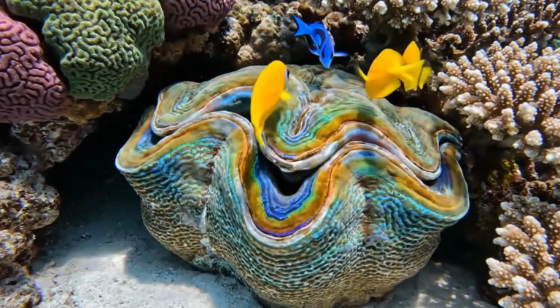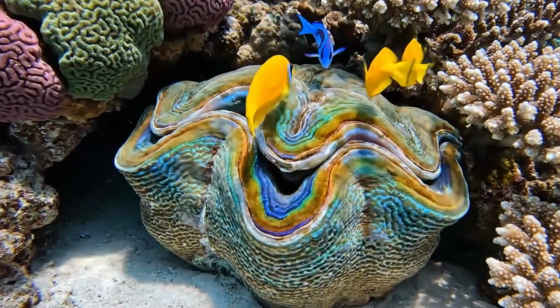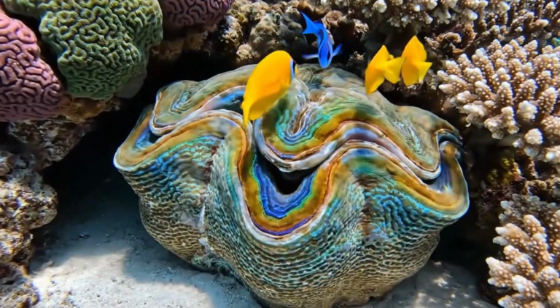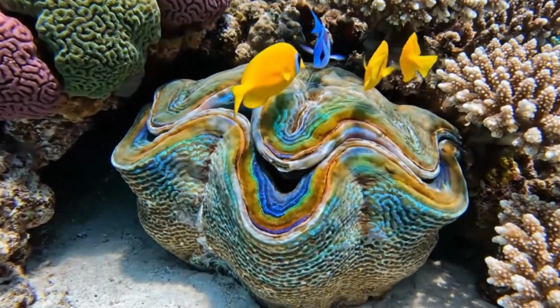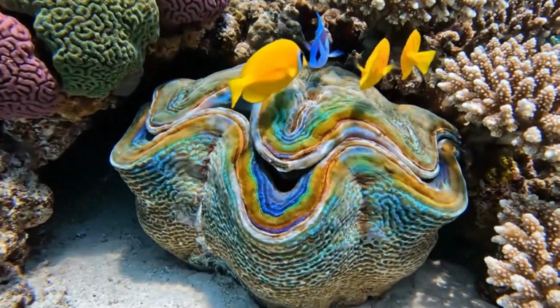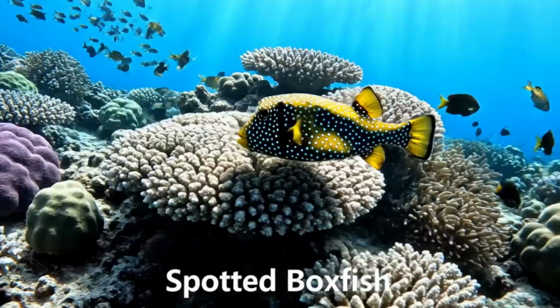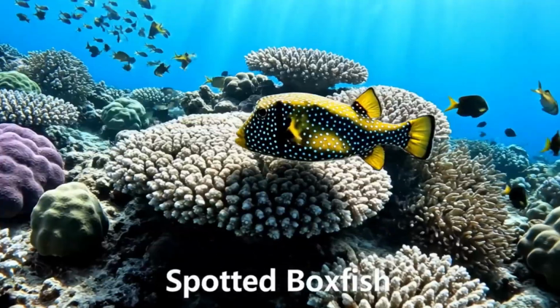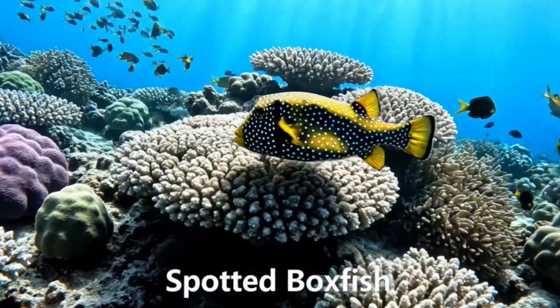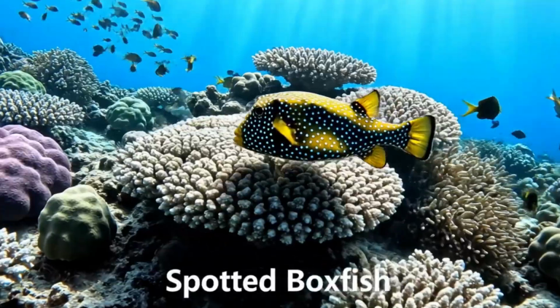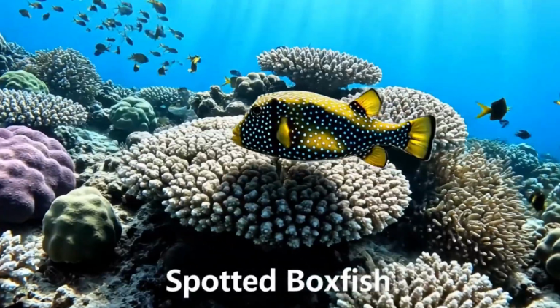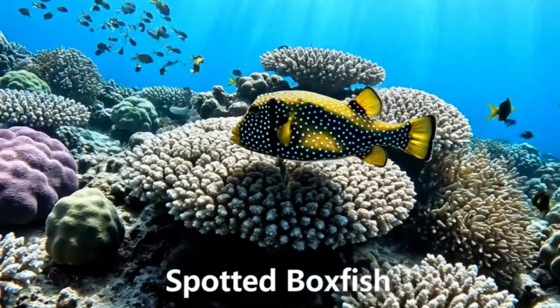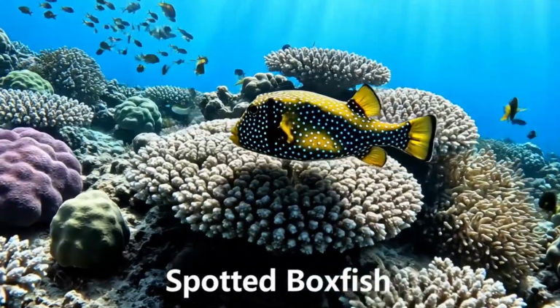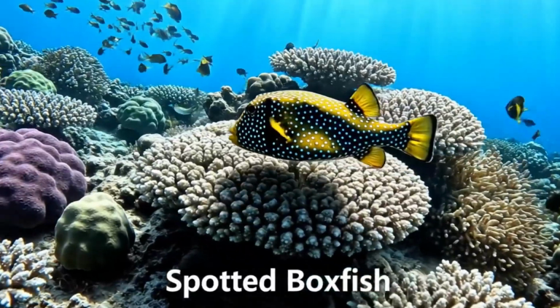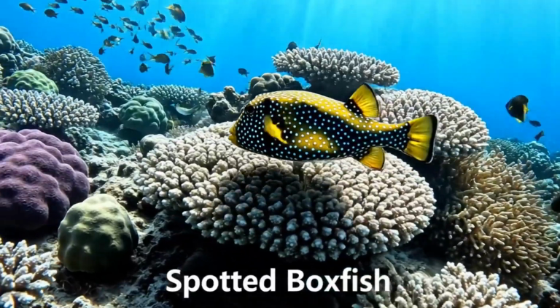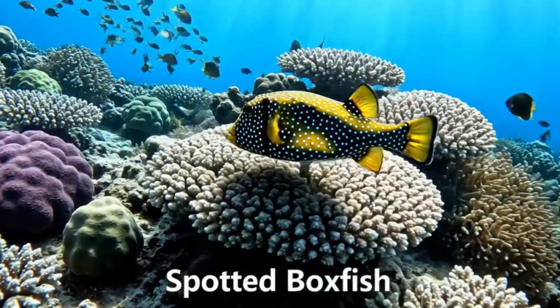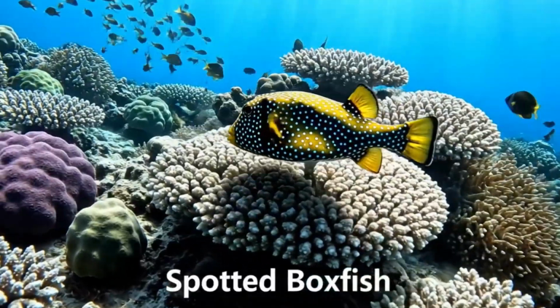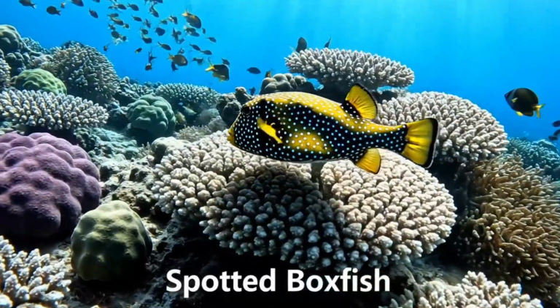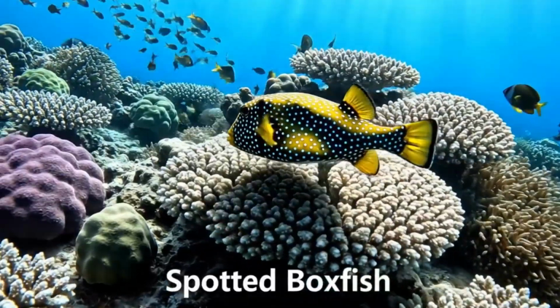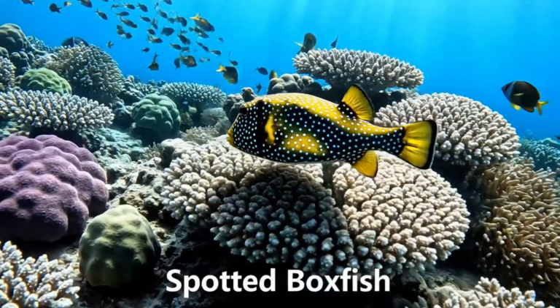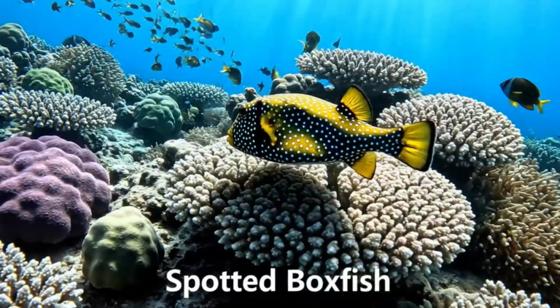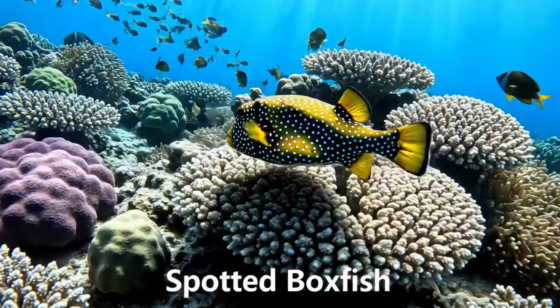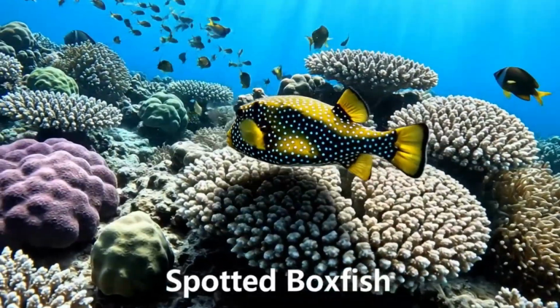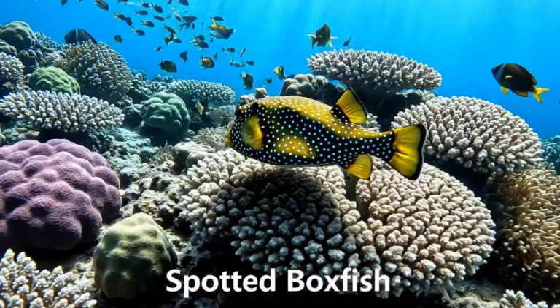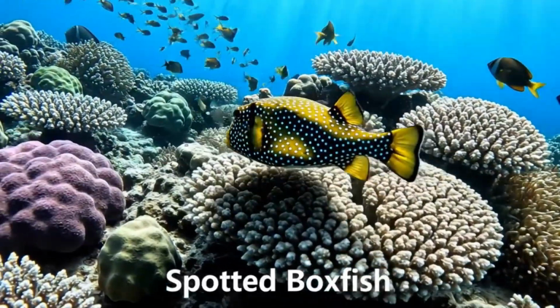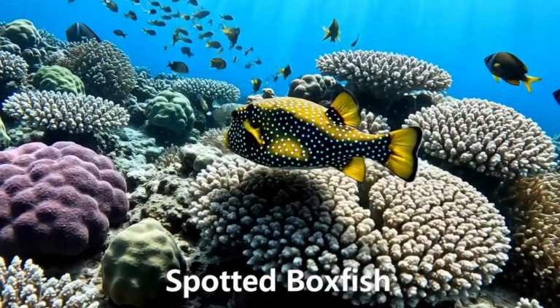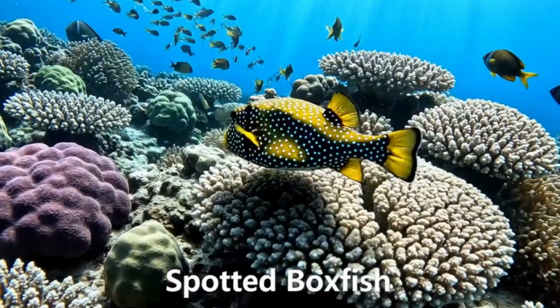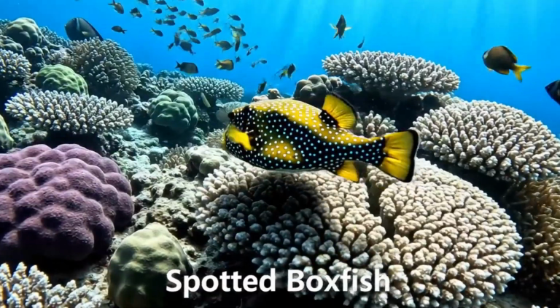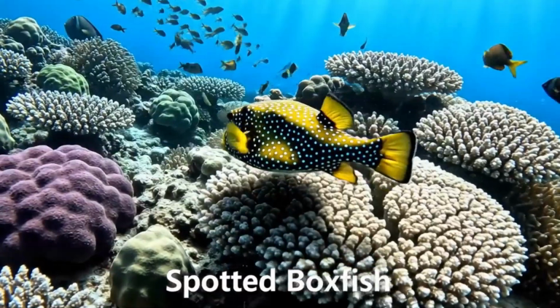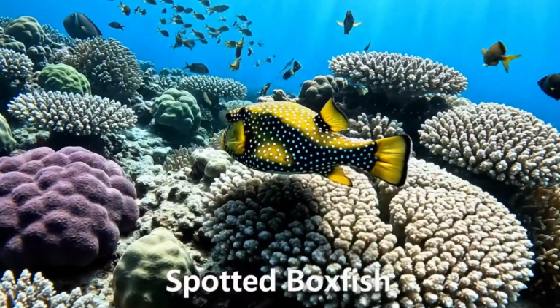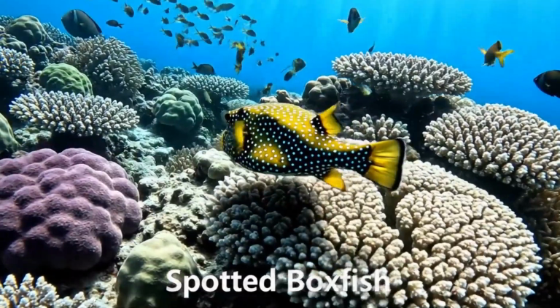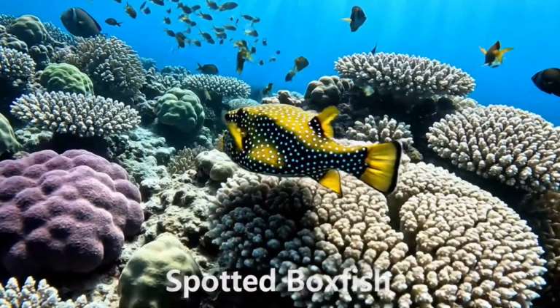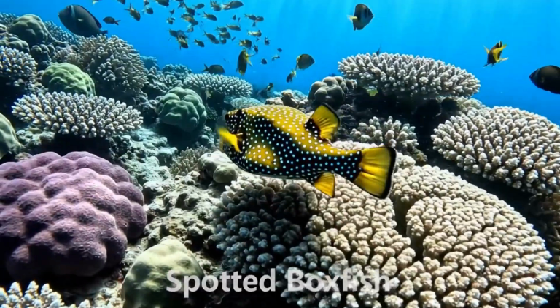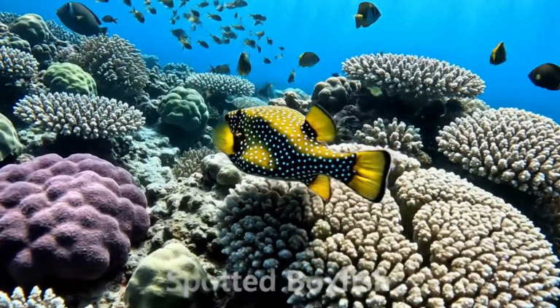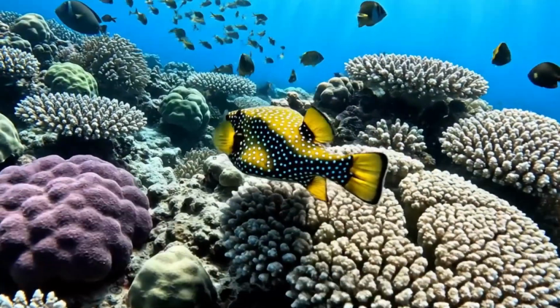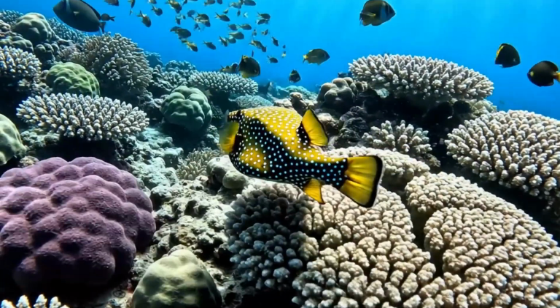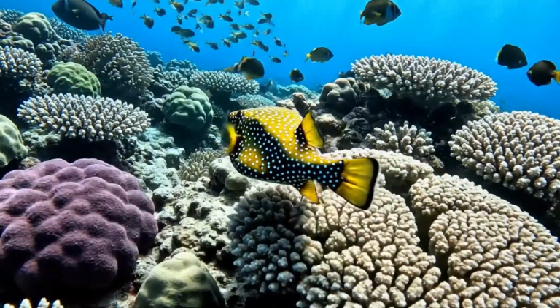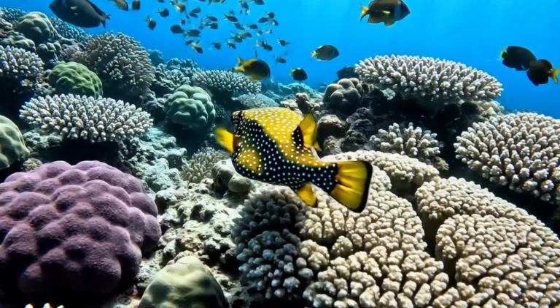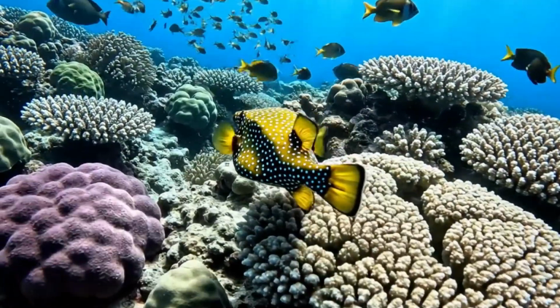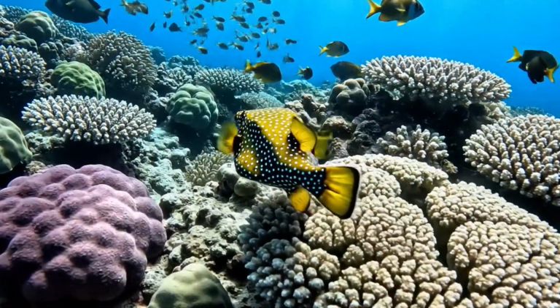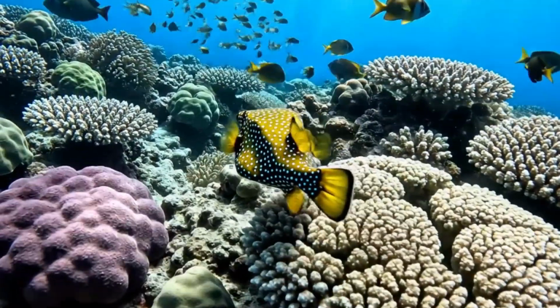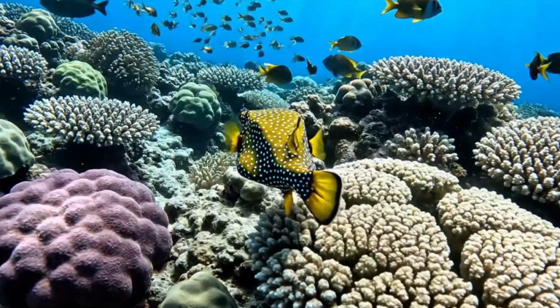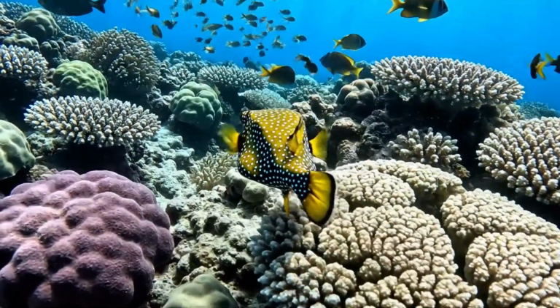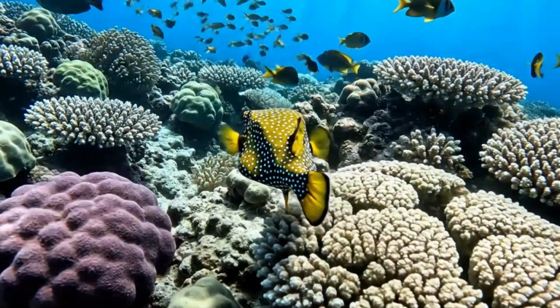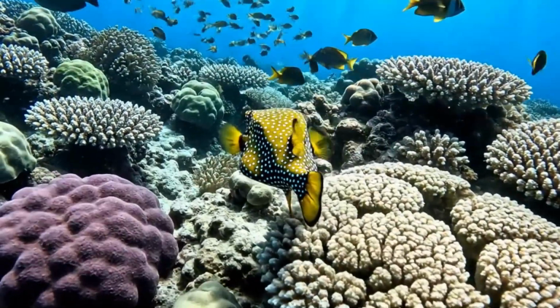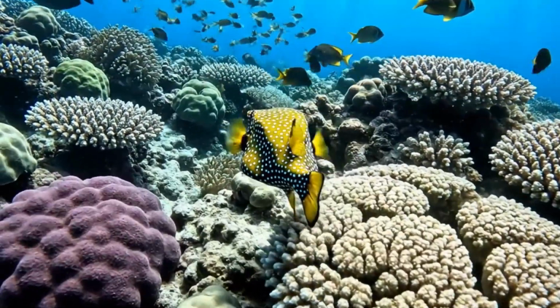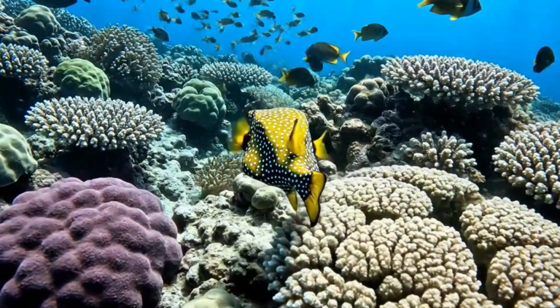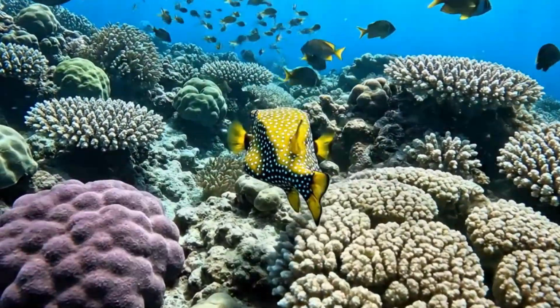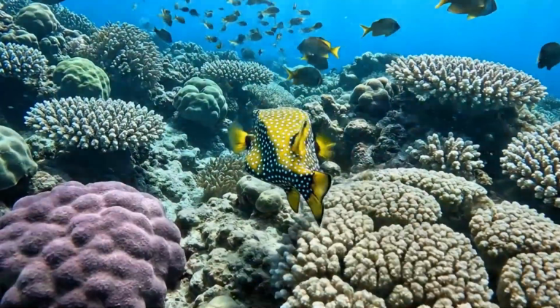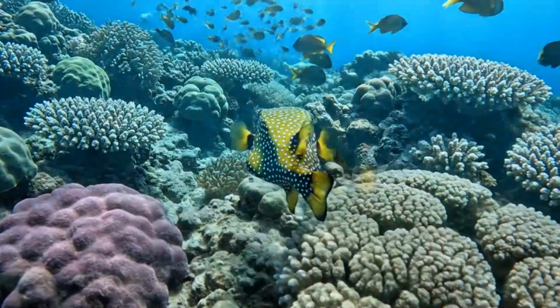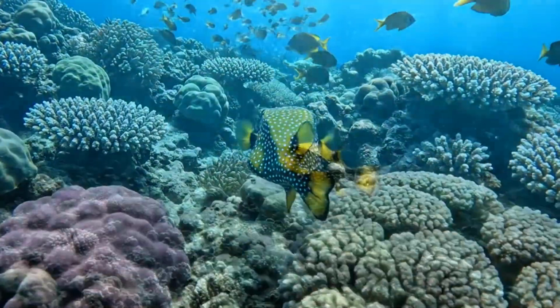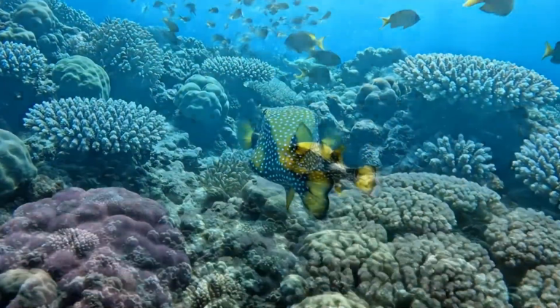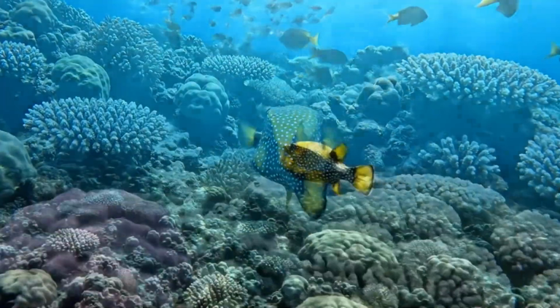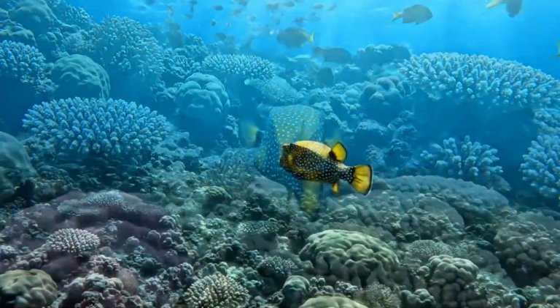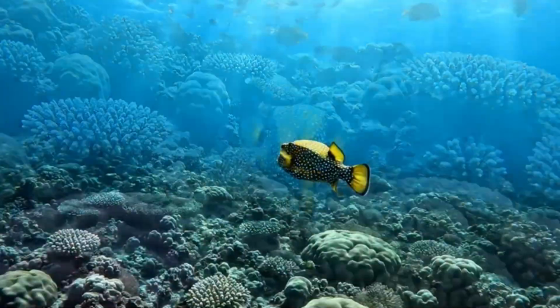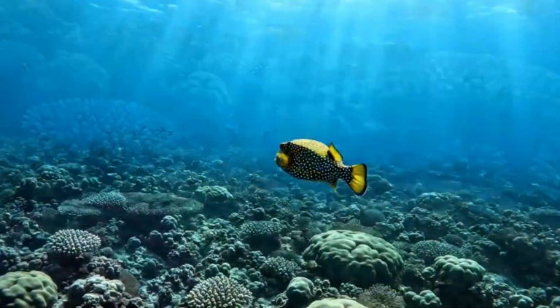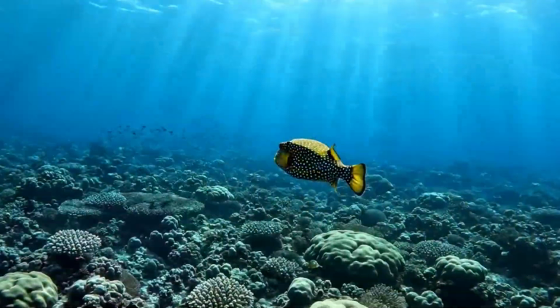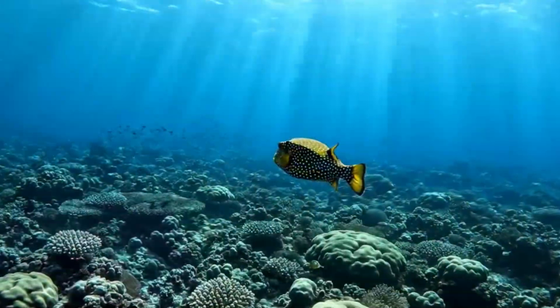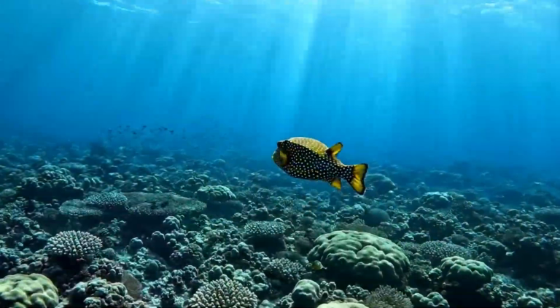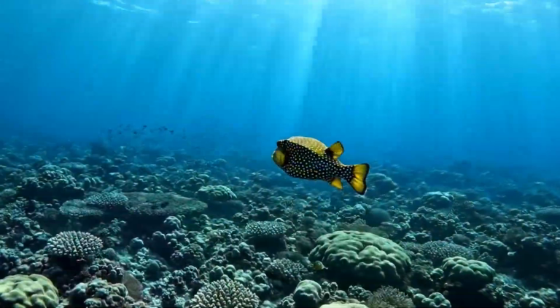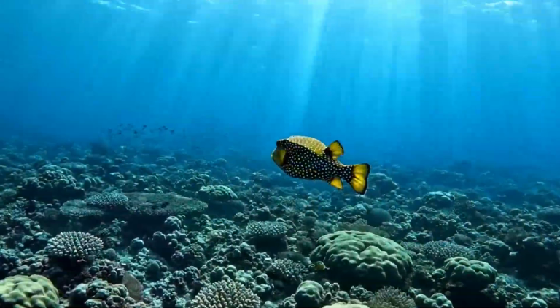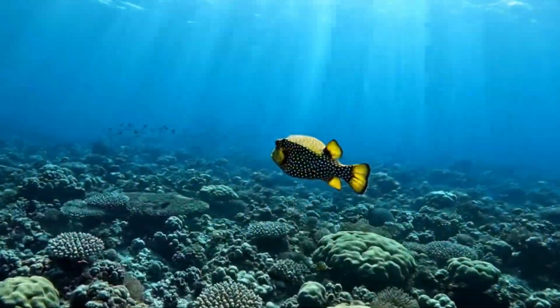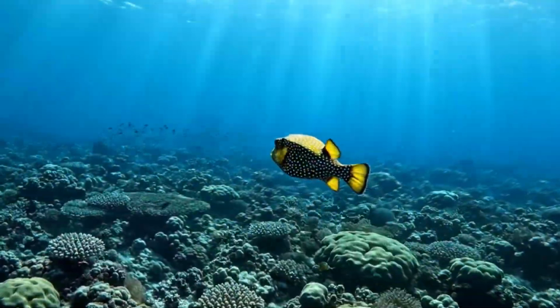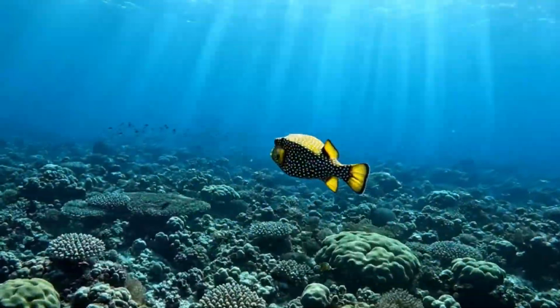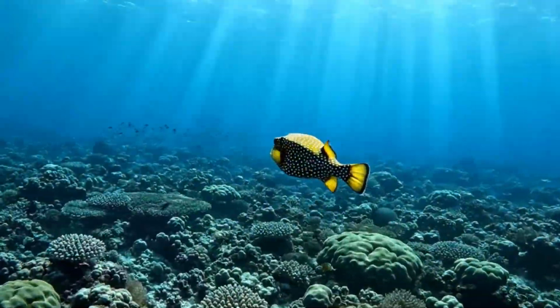Look, a spotted boxfish! It's square and spotted, swimming near coral reefs of the Indian Ocean.